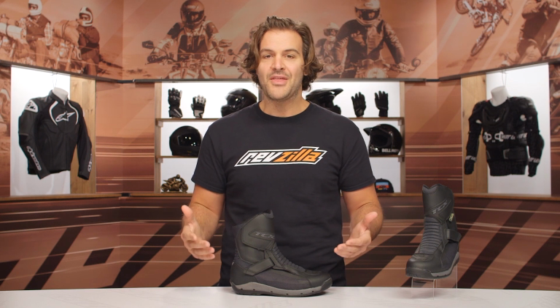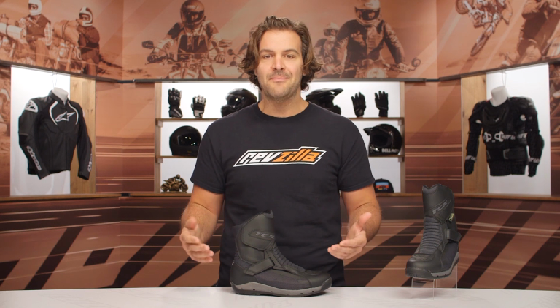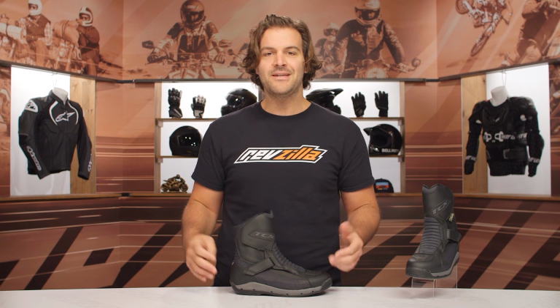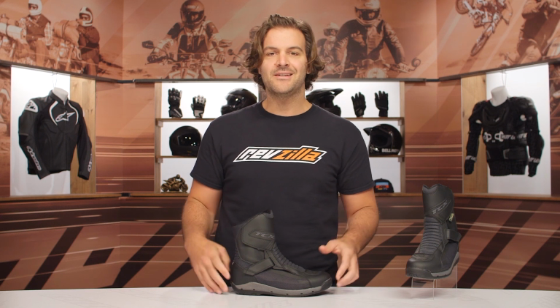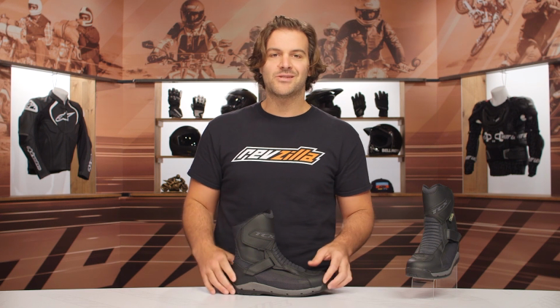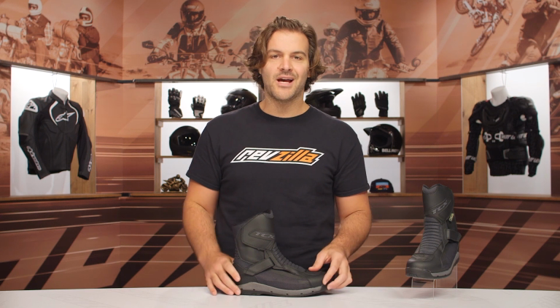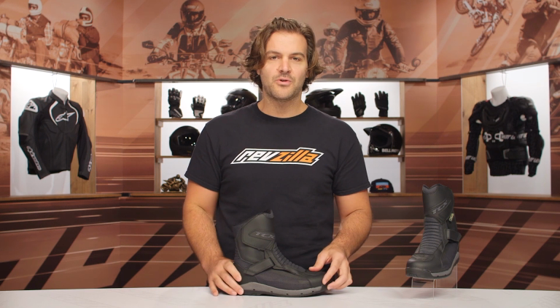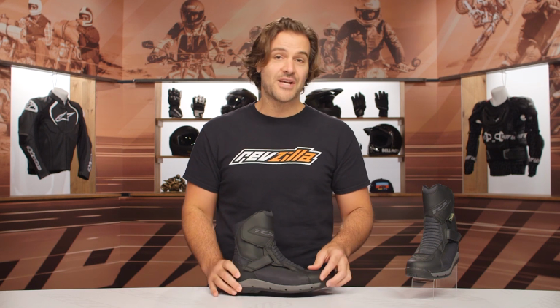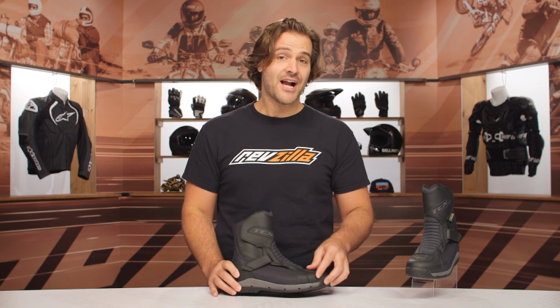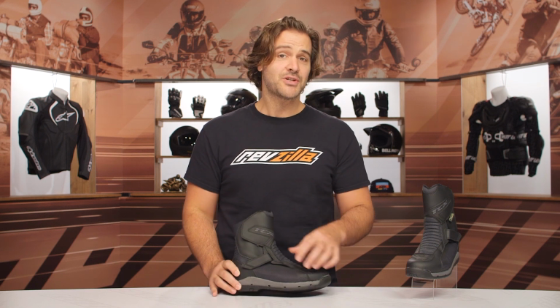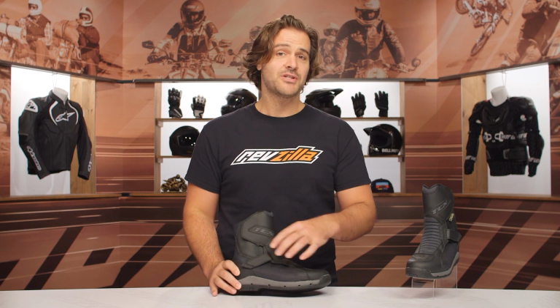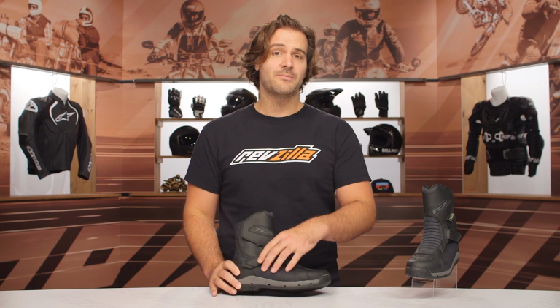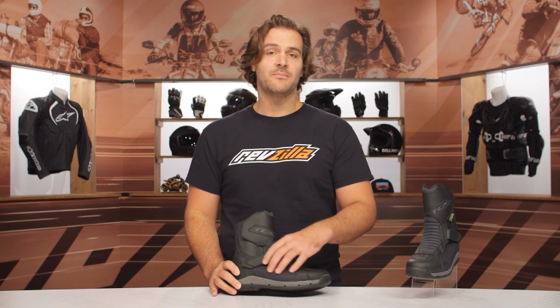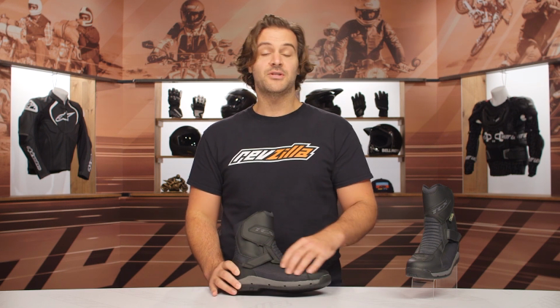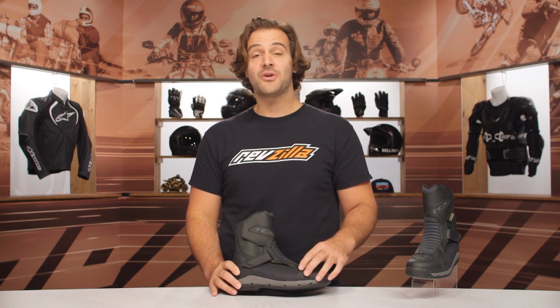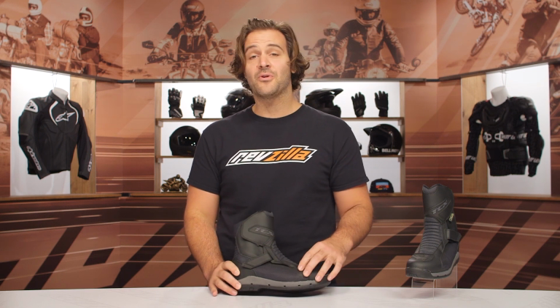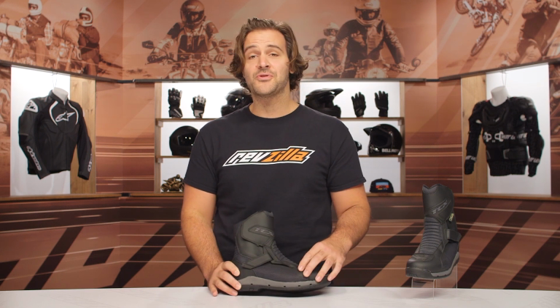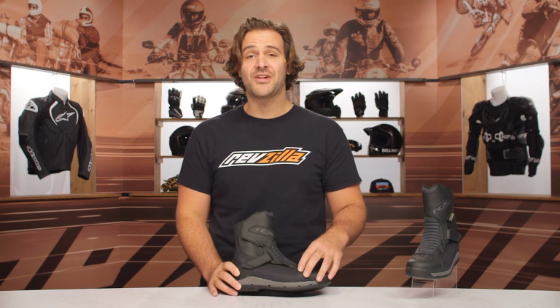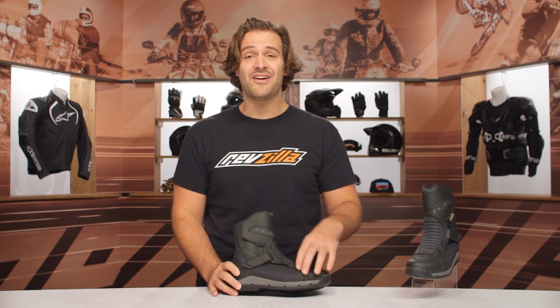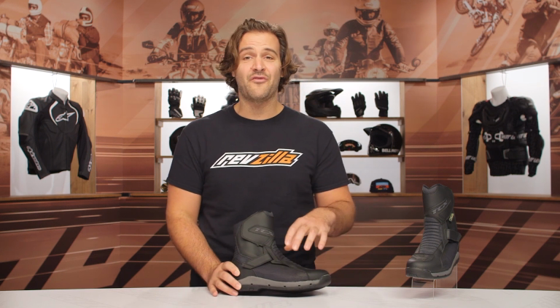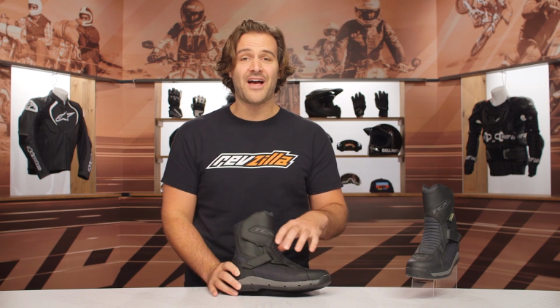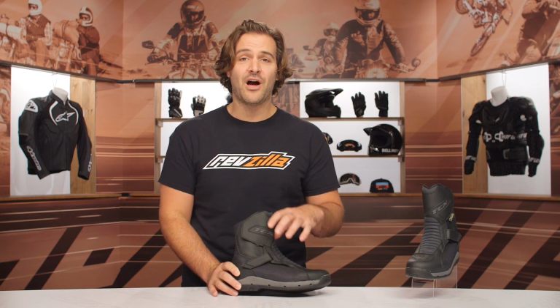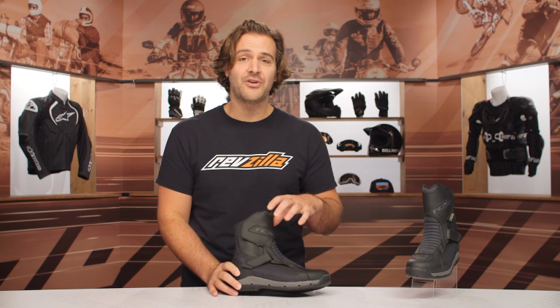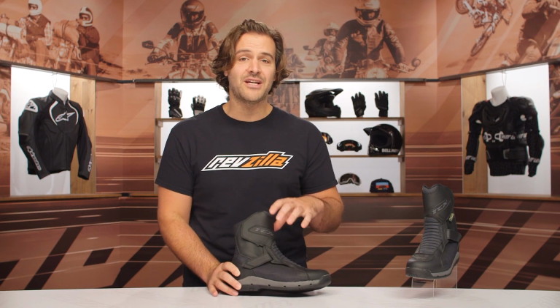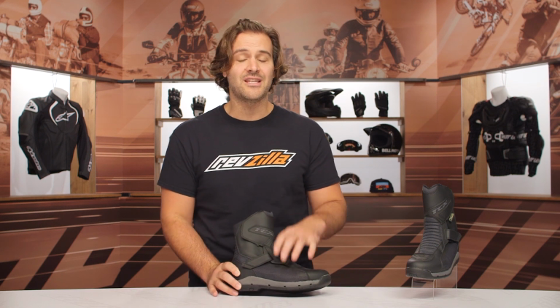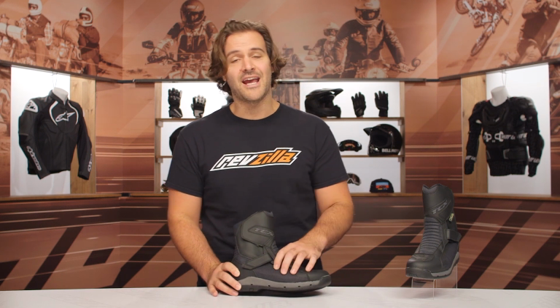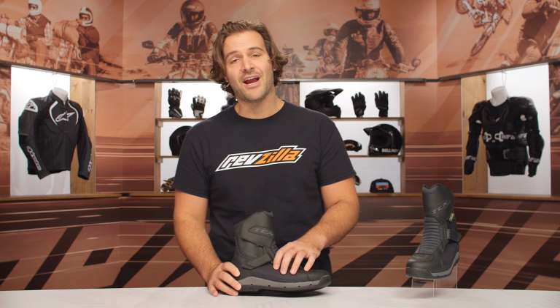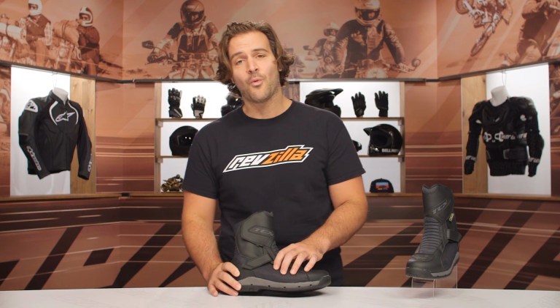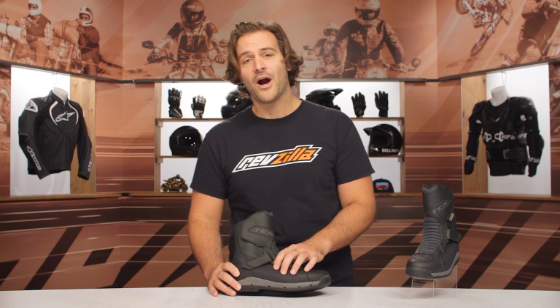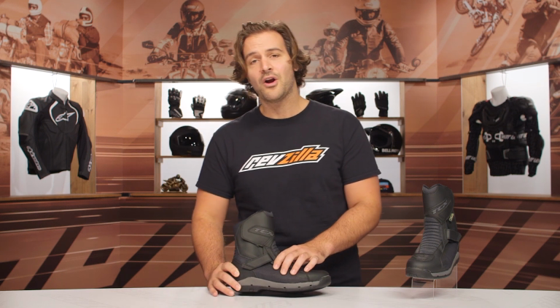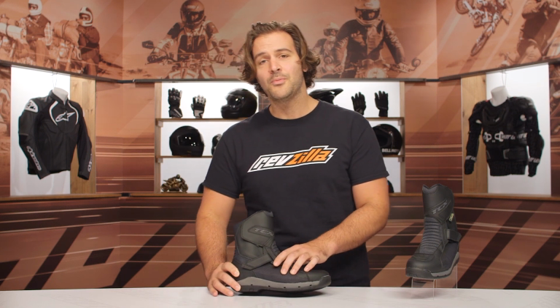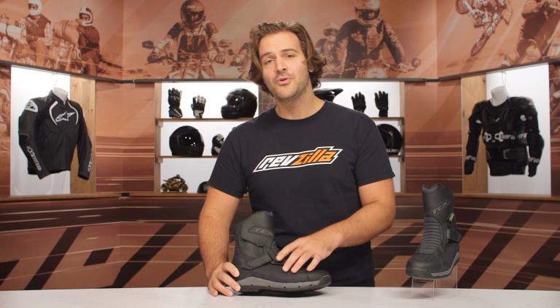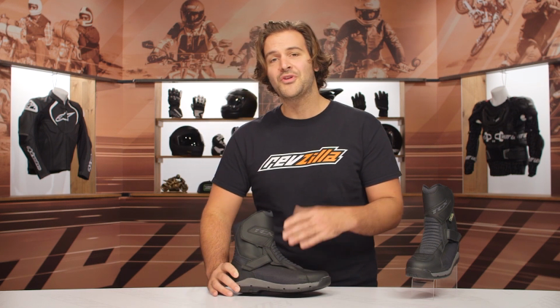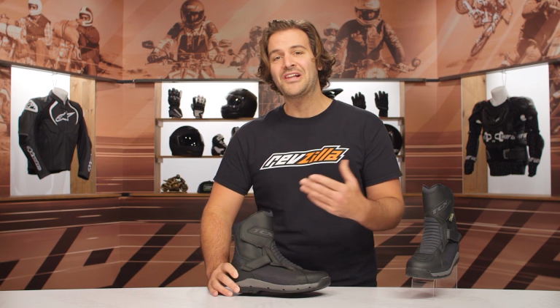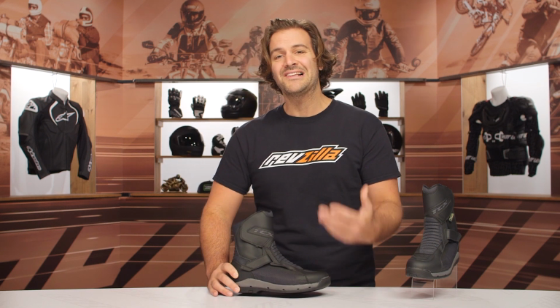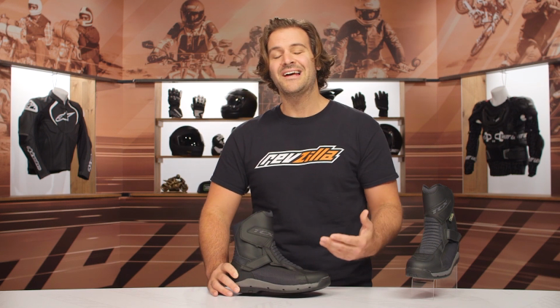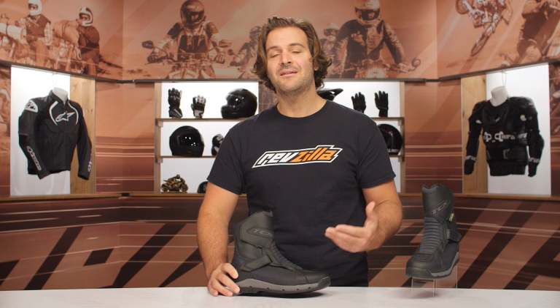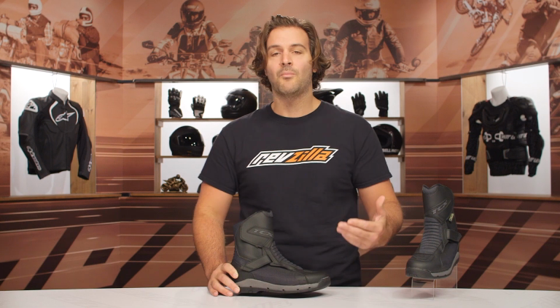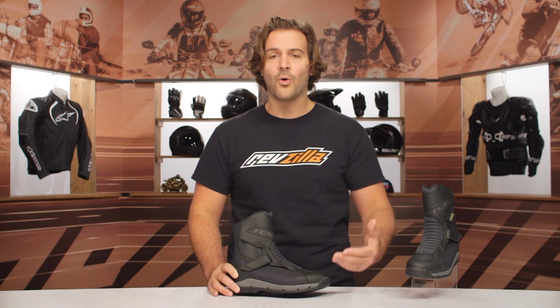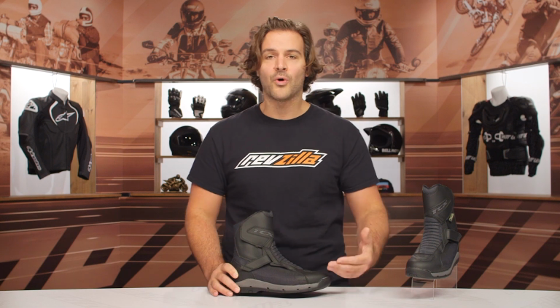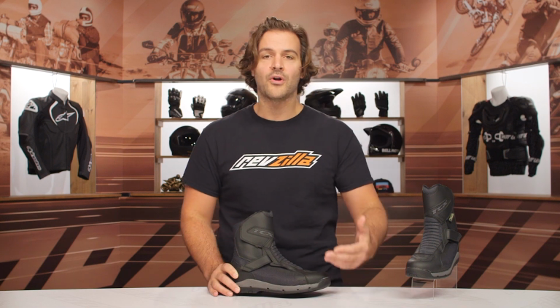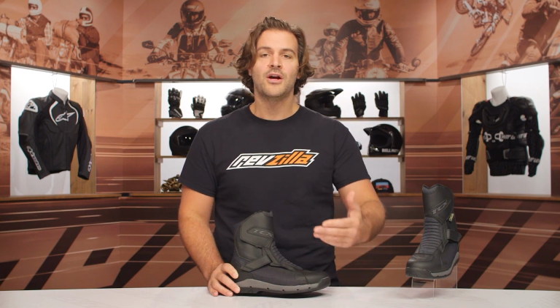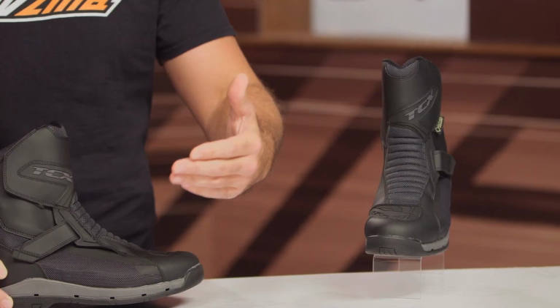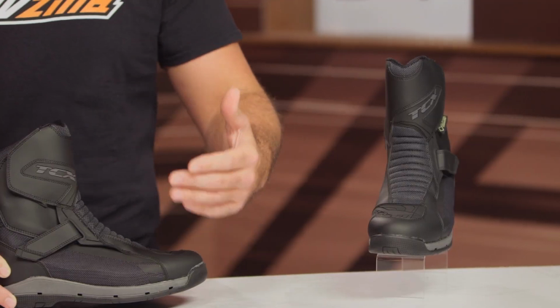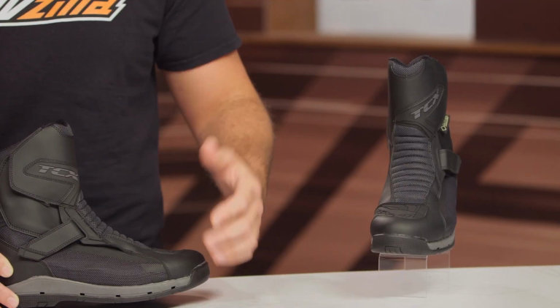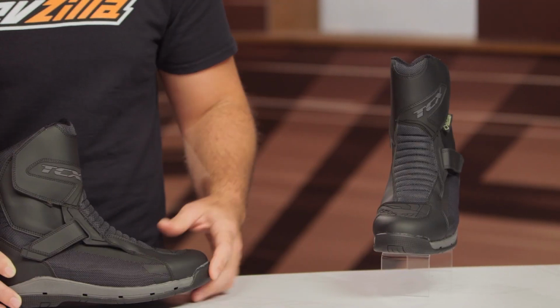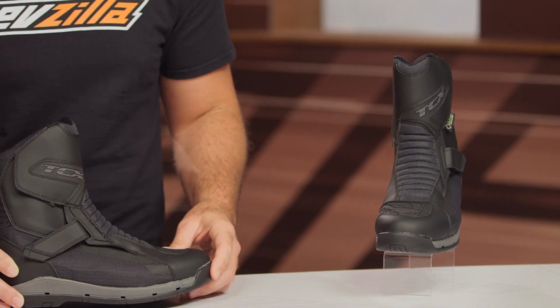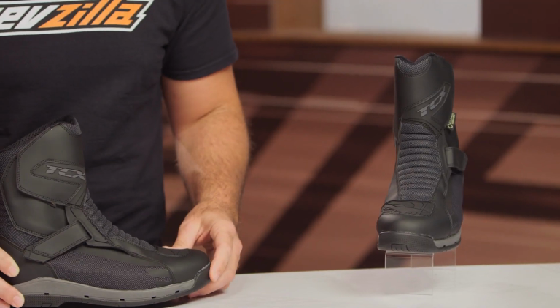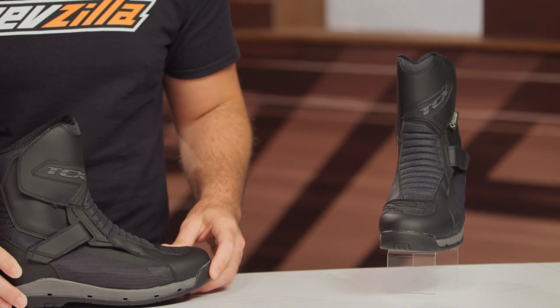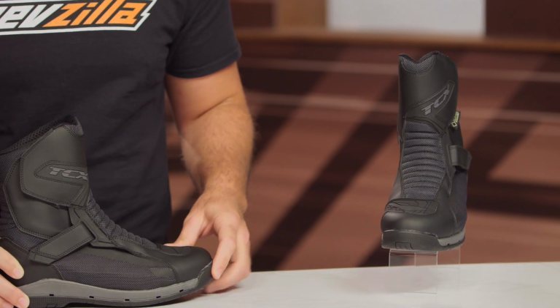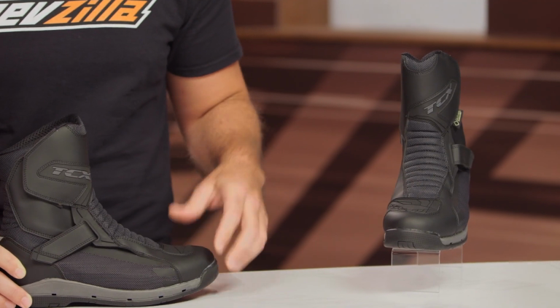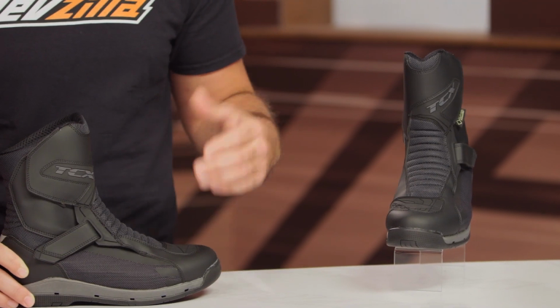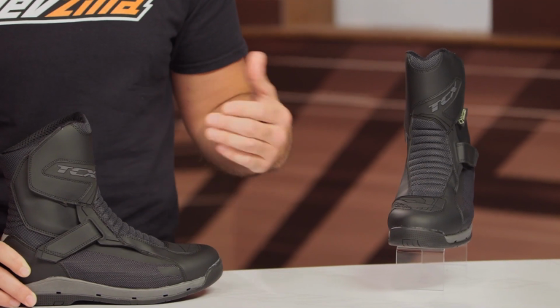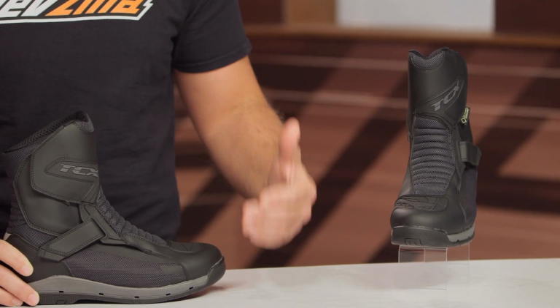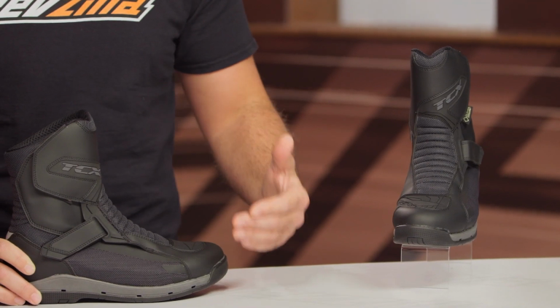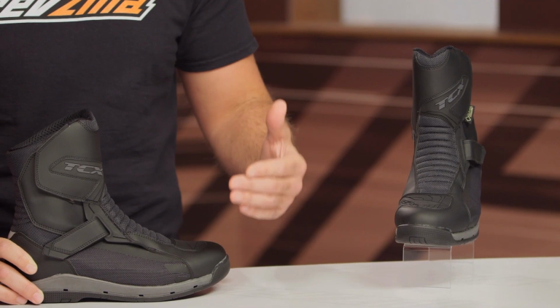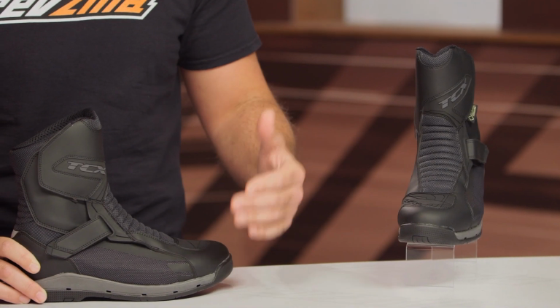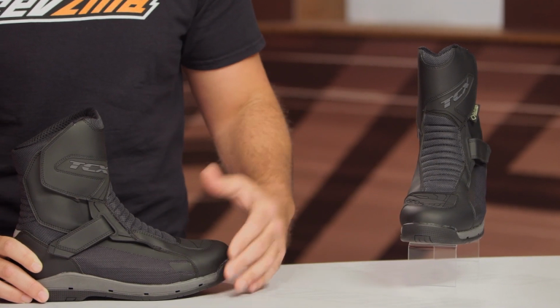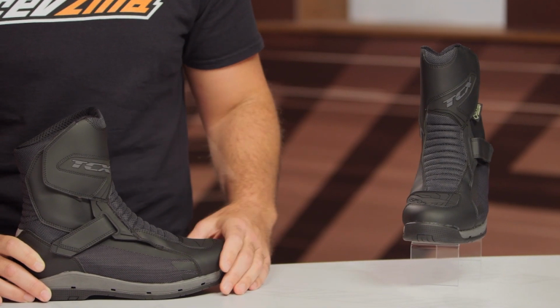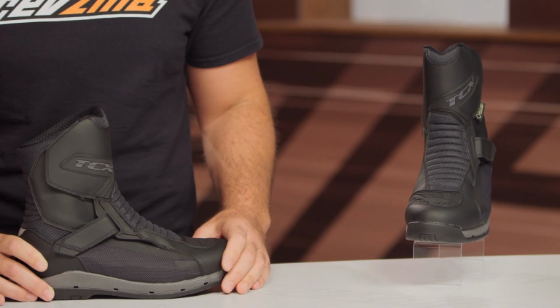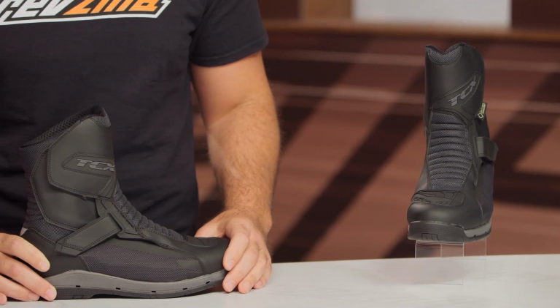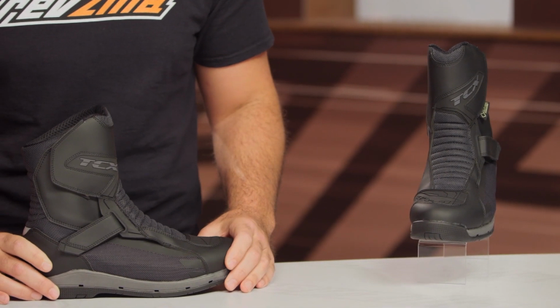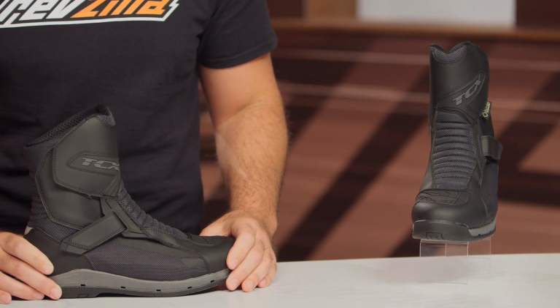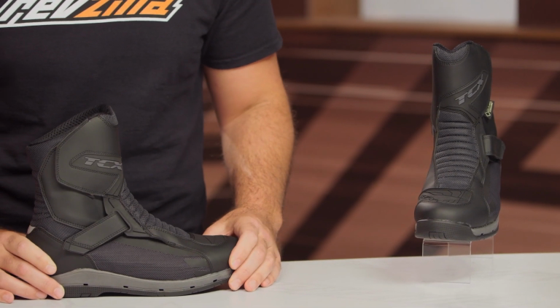That being said, there are actually some of the materials that I found in the Airwire boot that I like more than what we saw in that original Klima Surround.